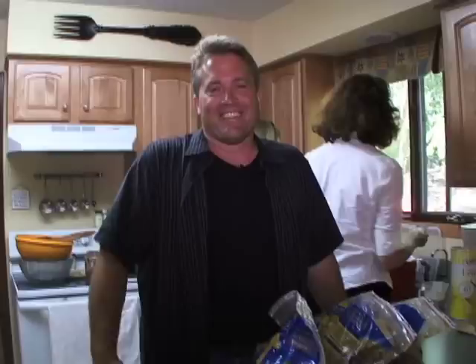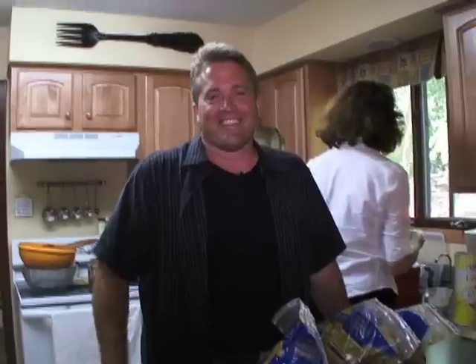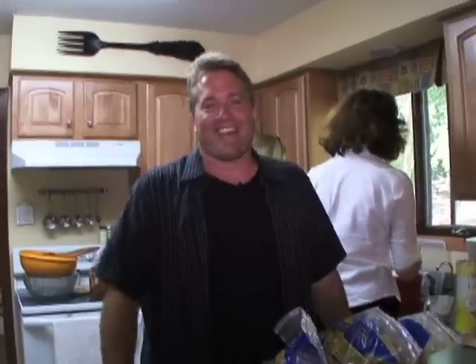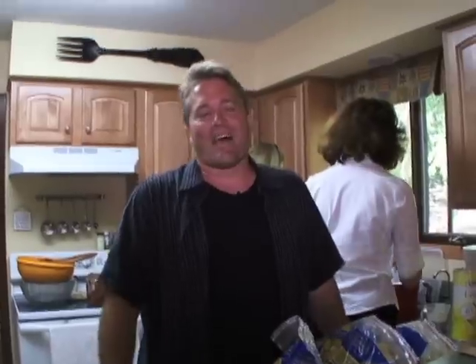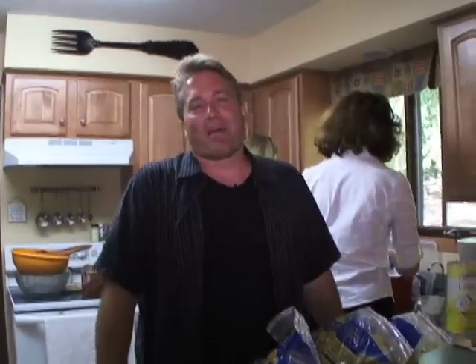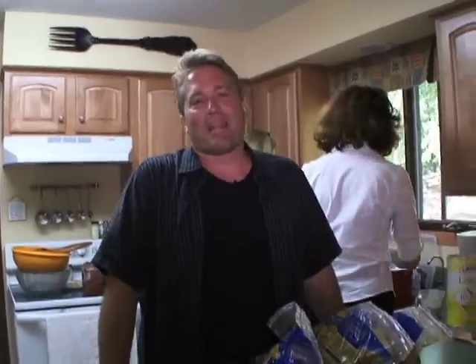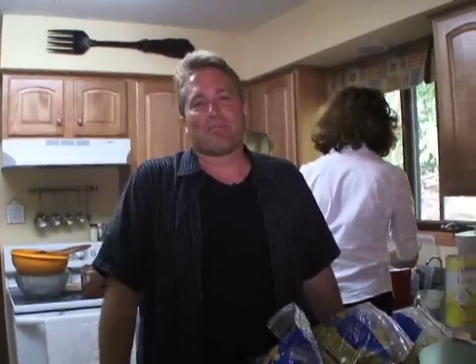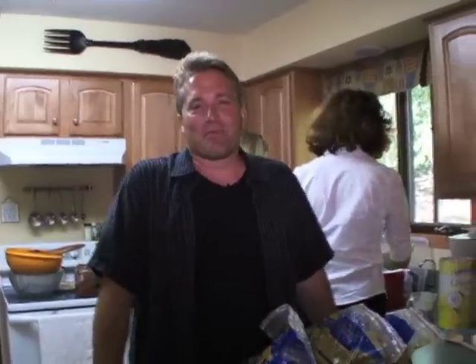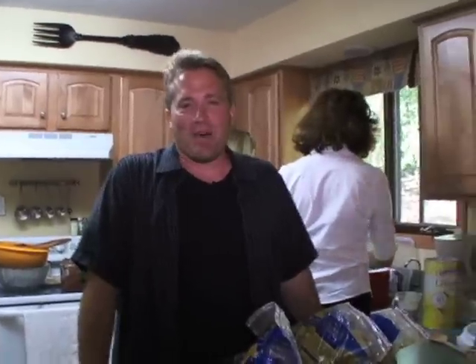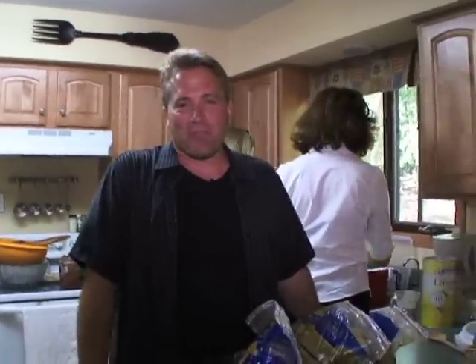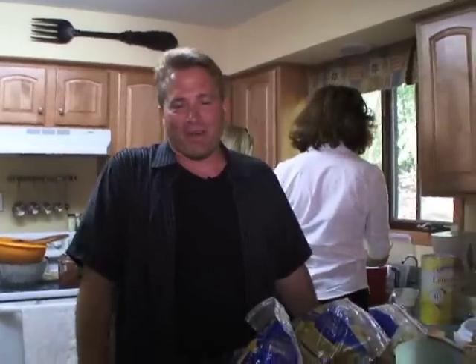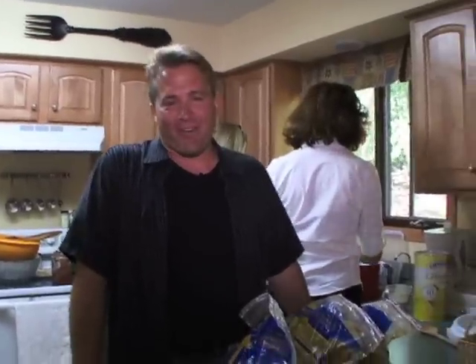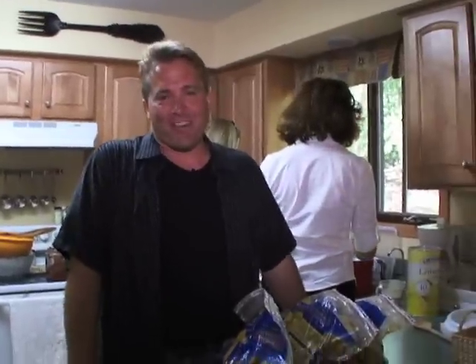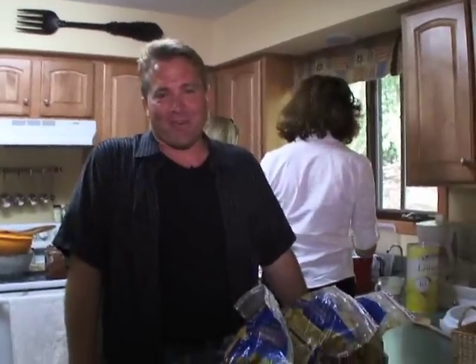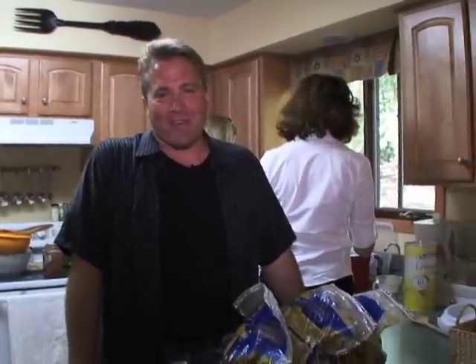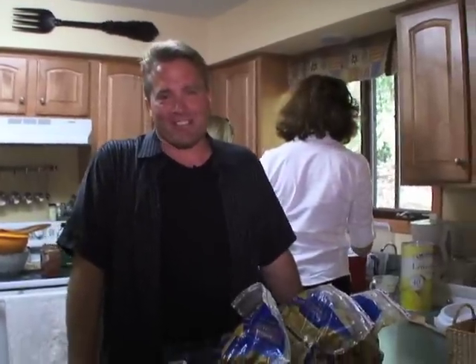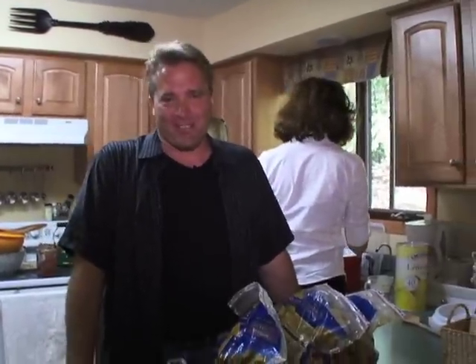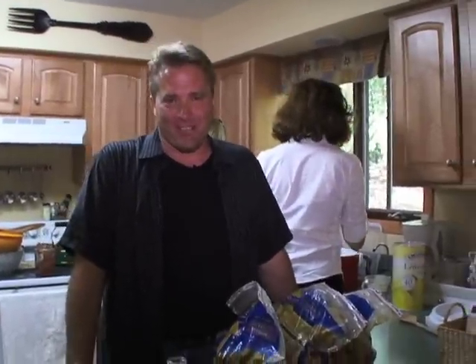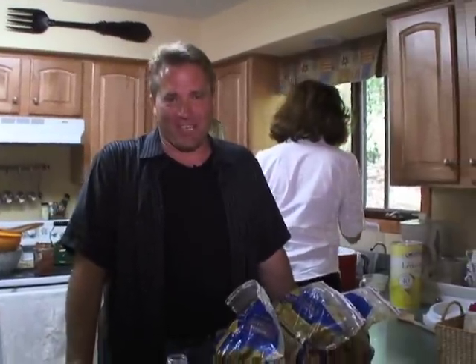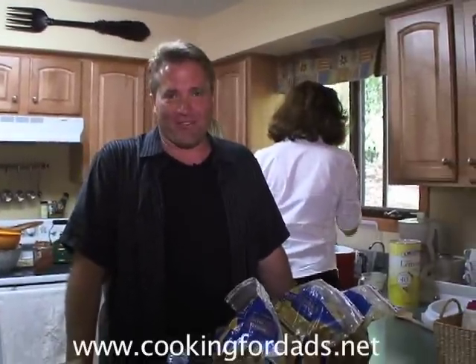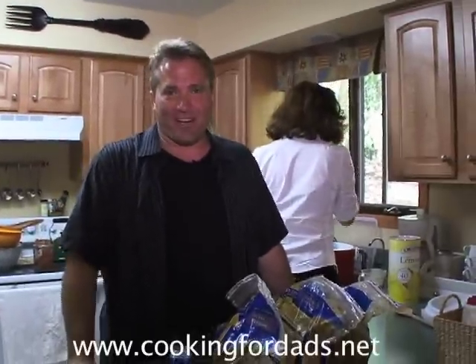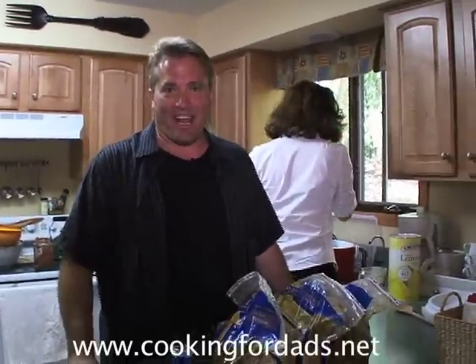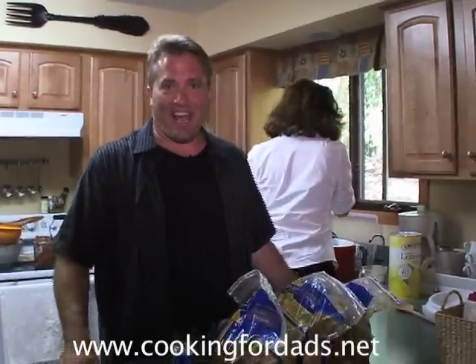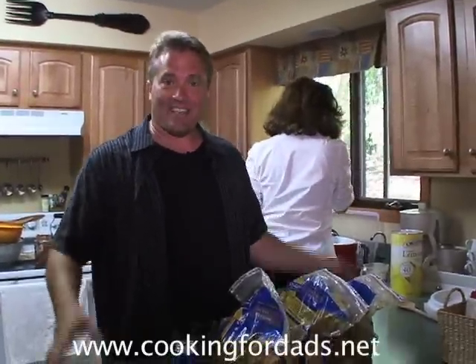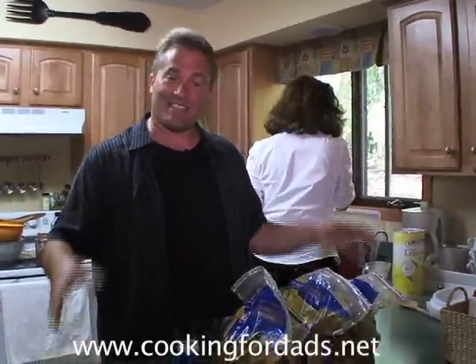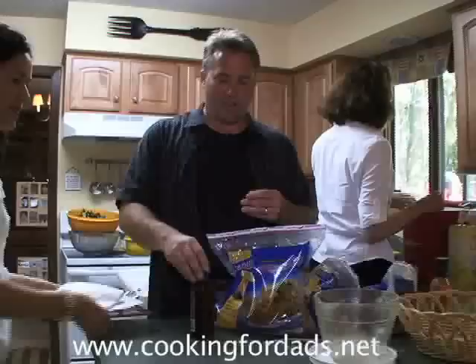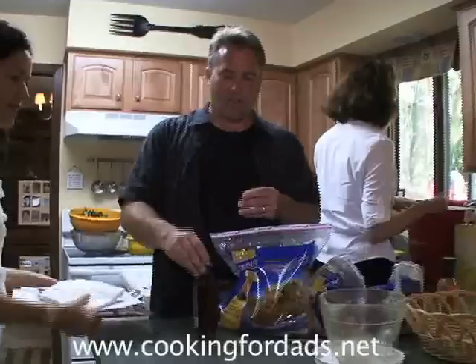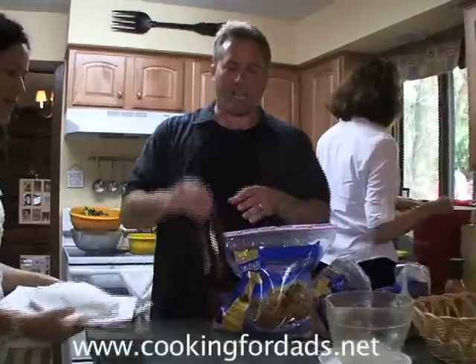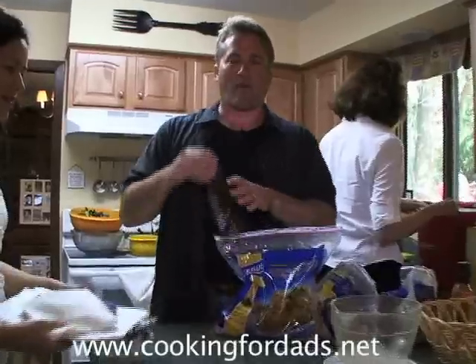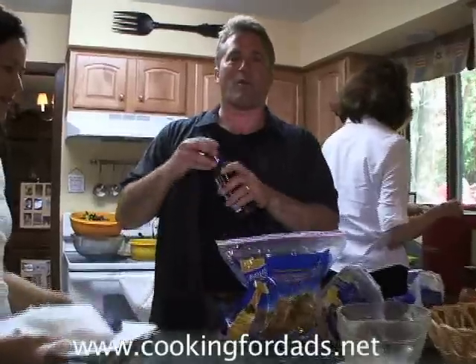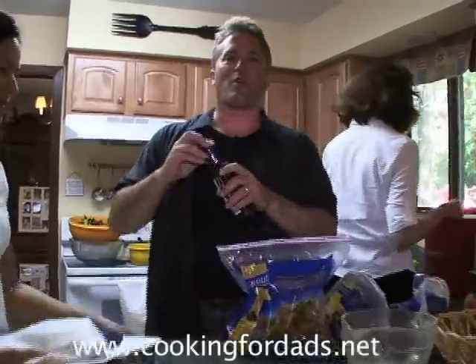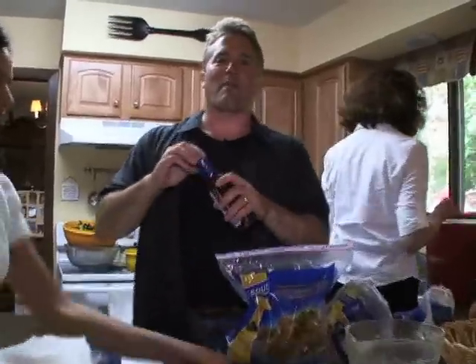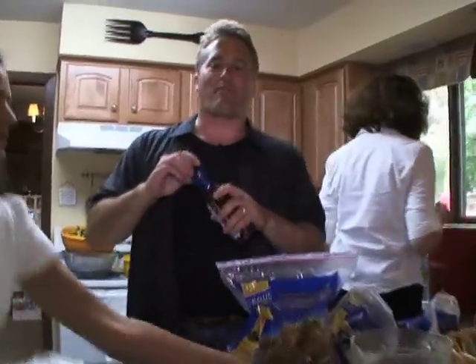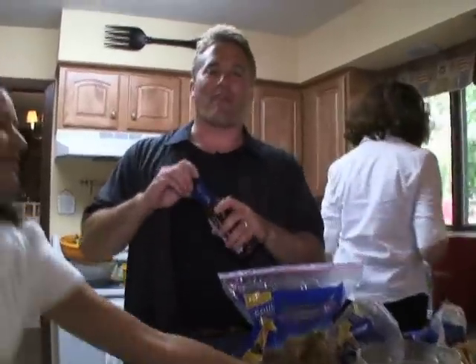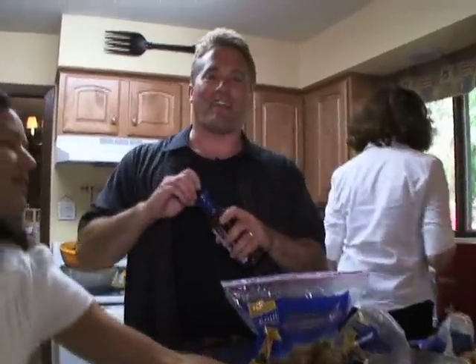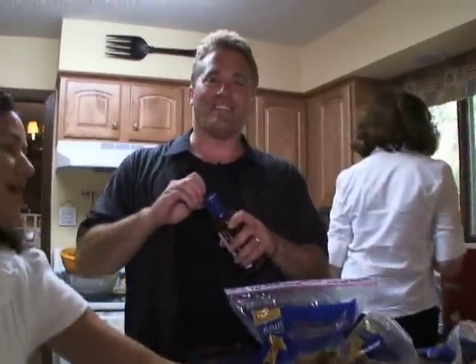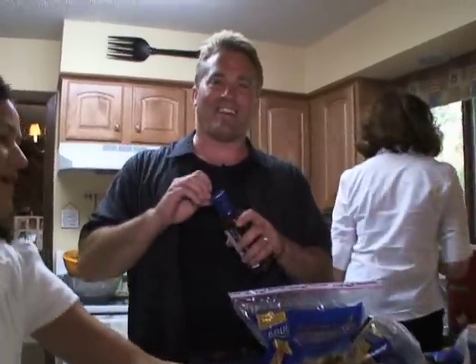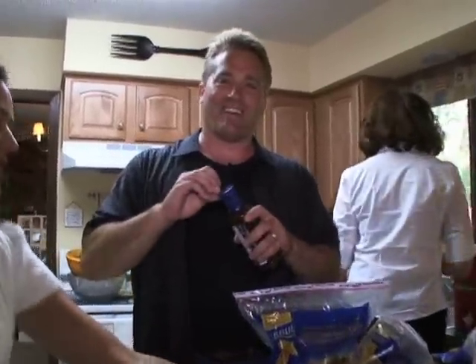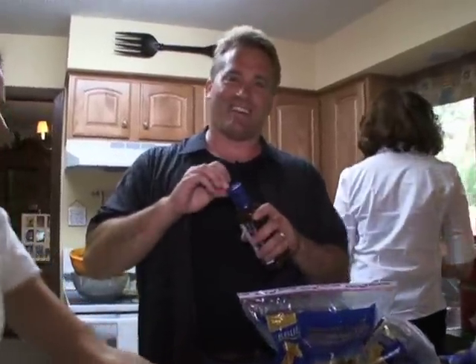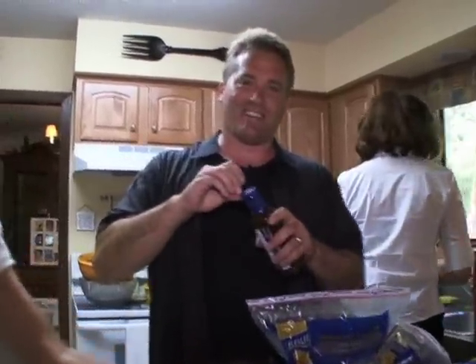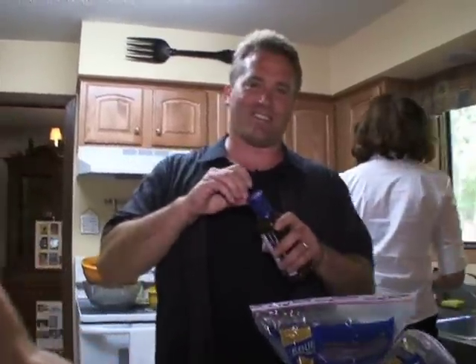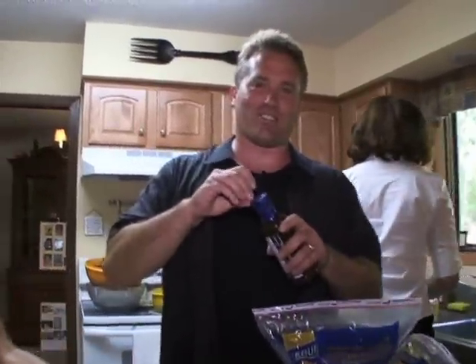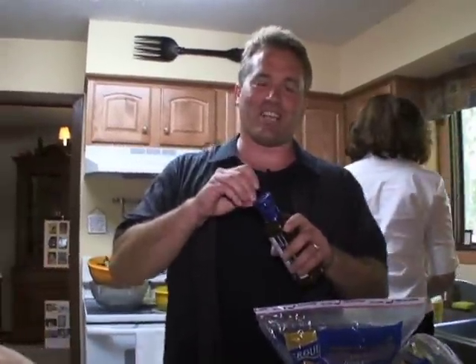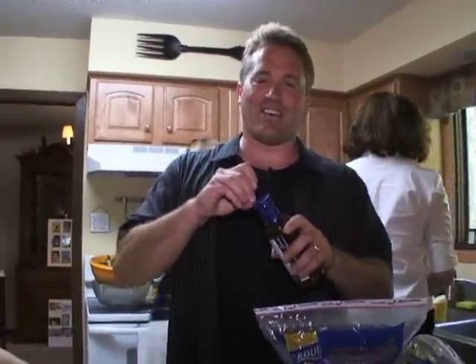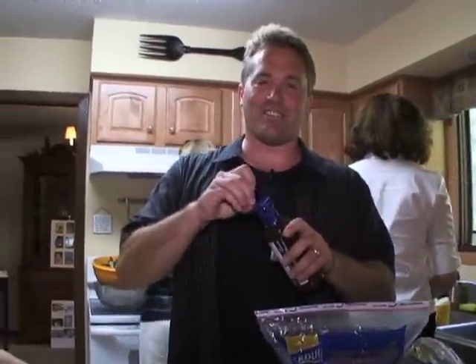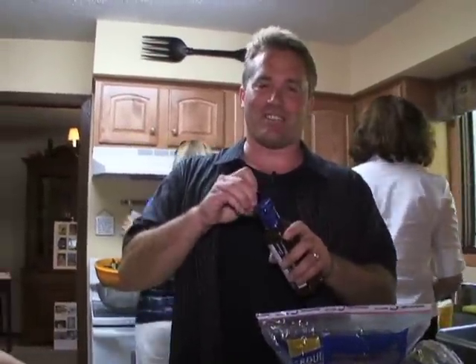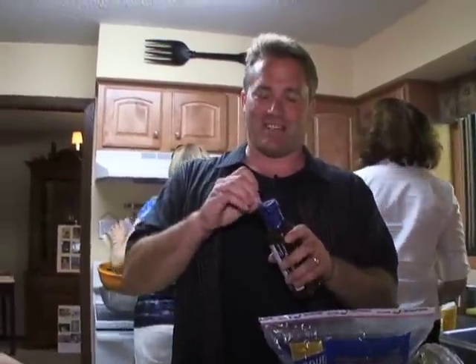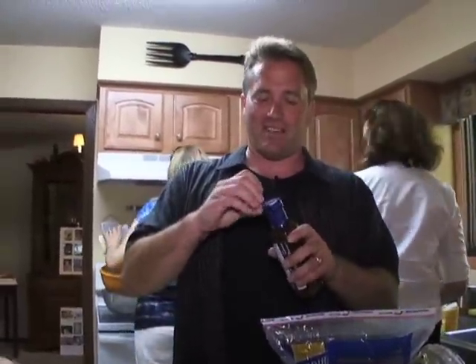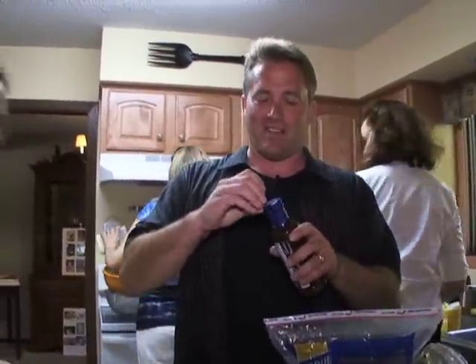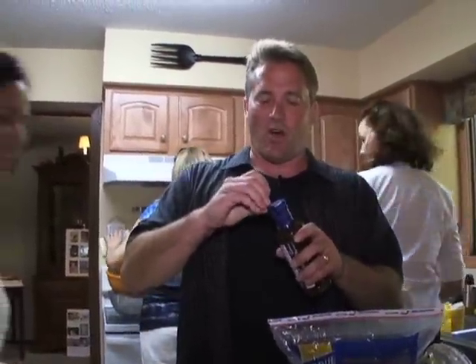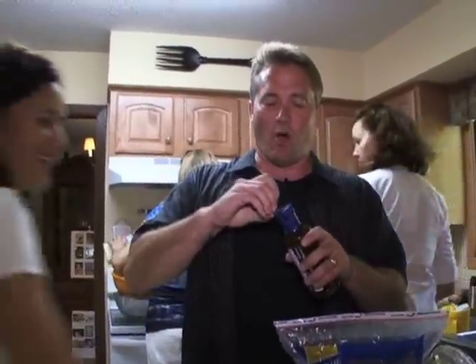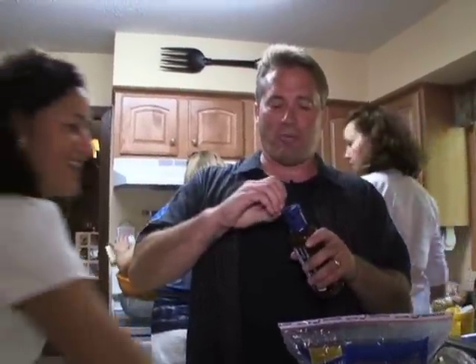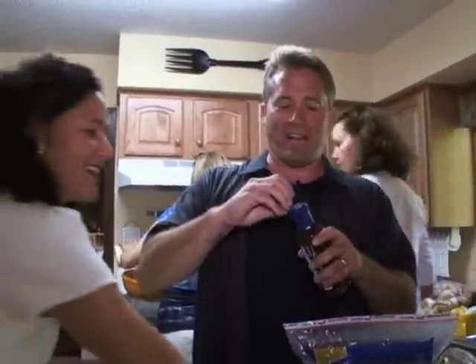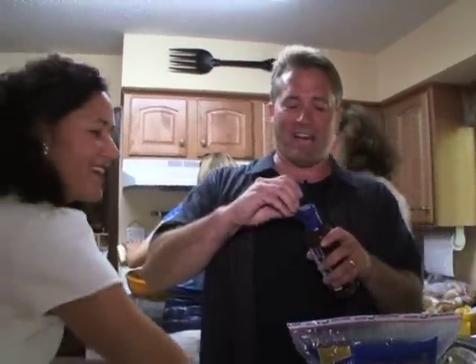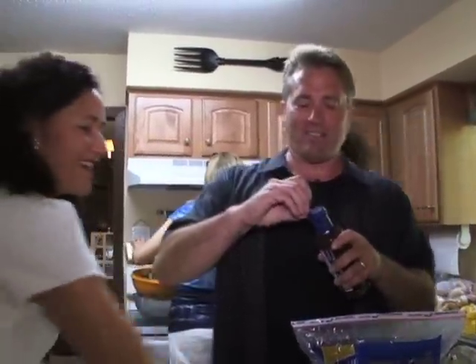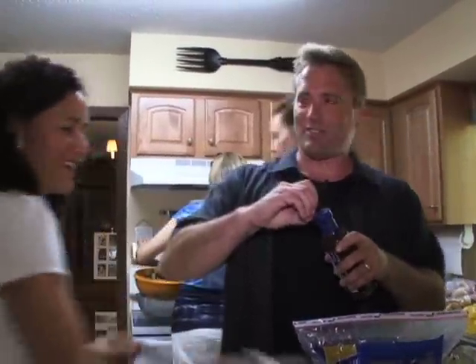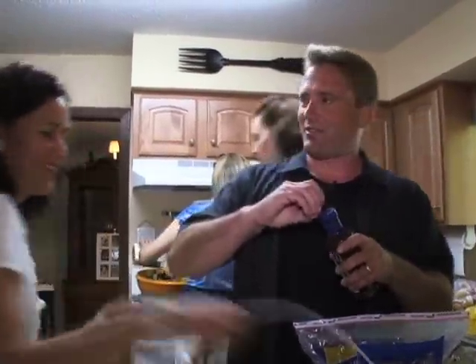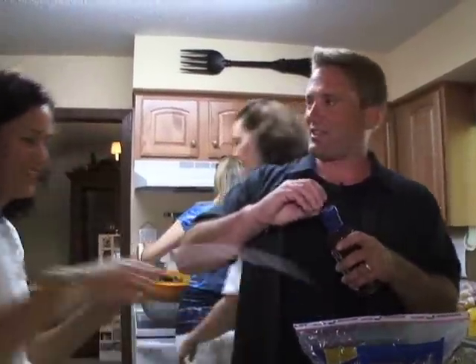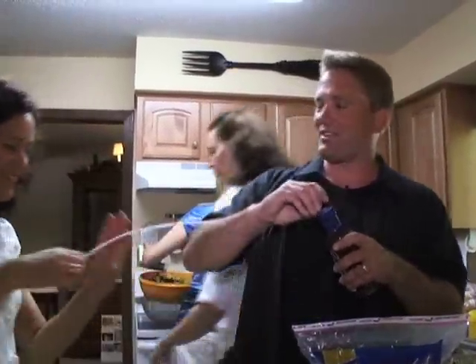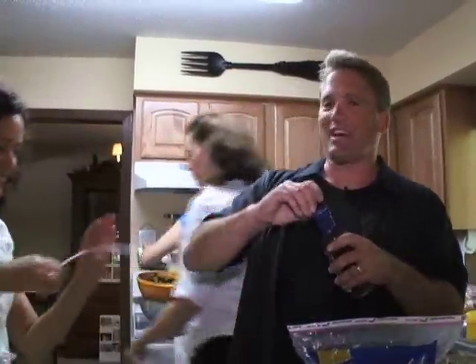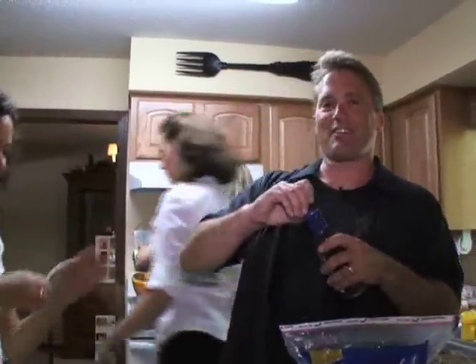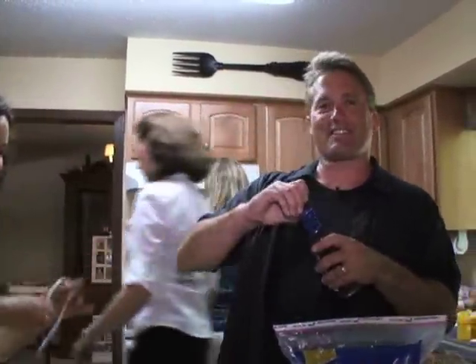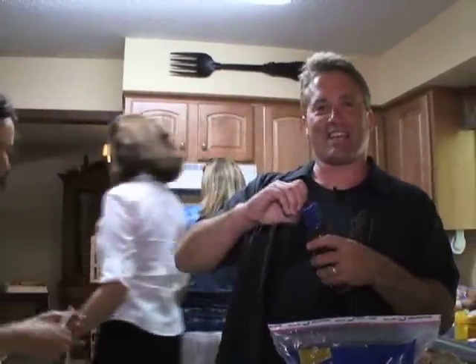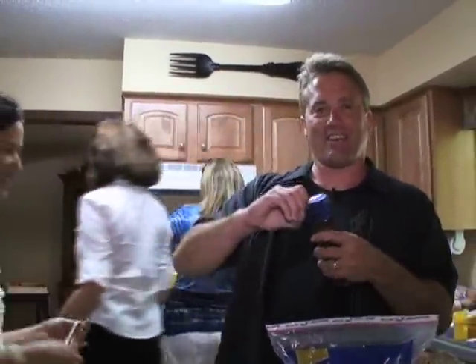Hi, my name is Rob Barrett and you're watching Cooking for Dads. We are at my friend the Shell's open house for their daughter Sarah.